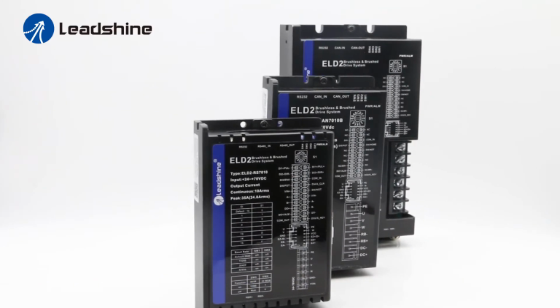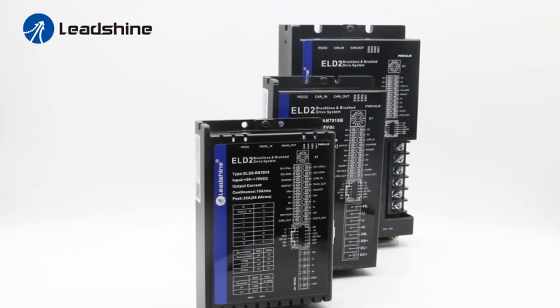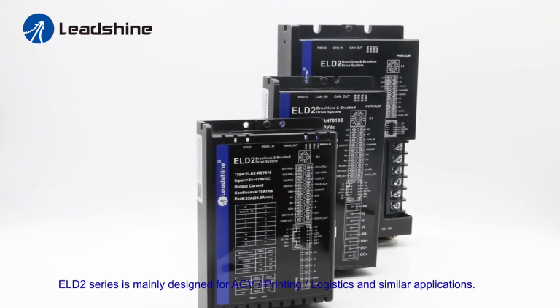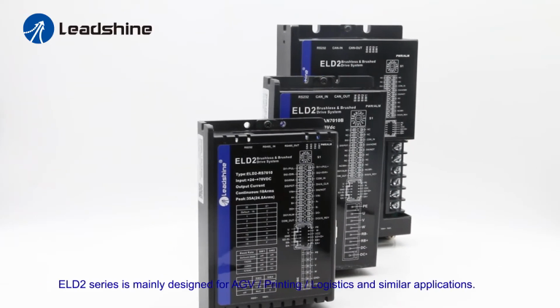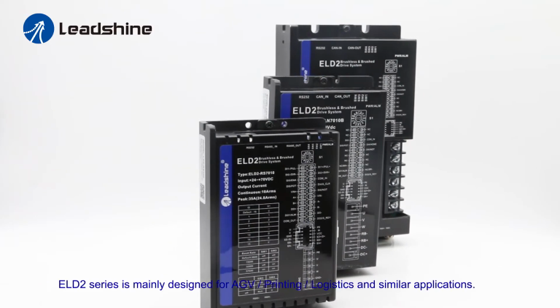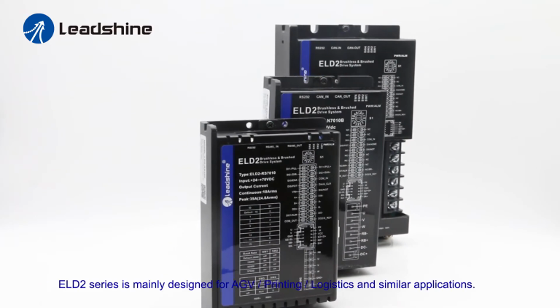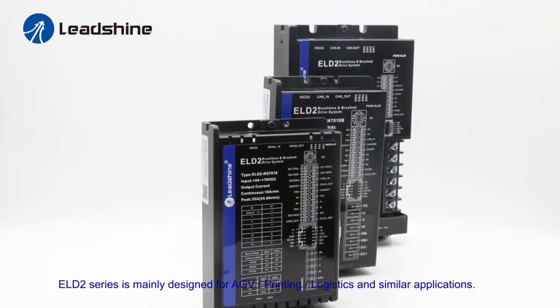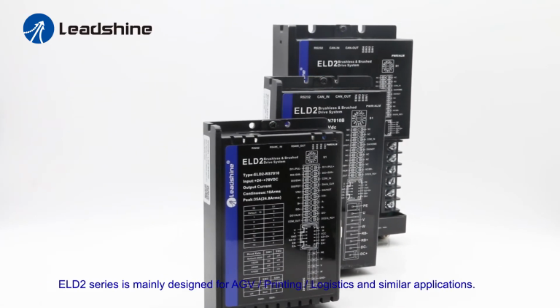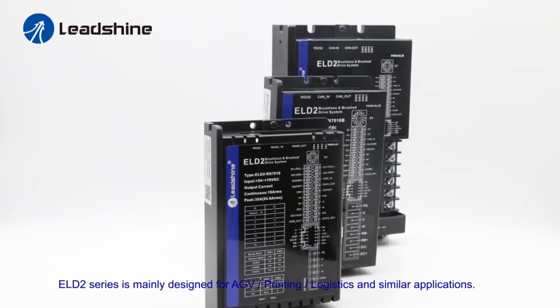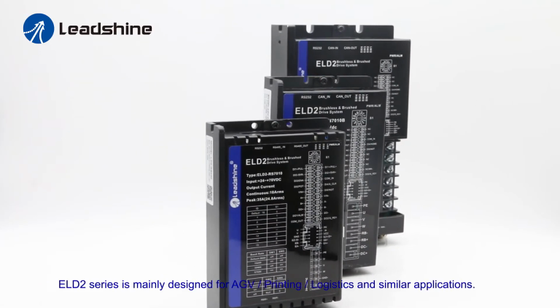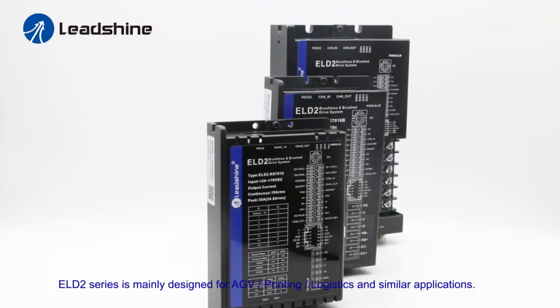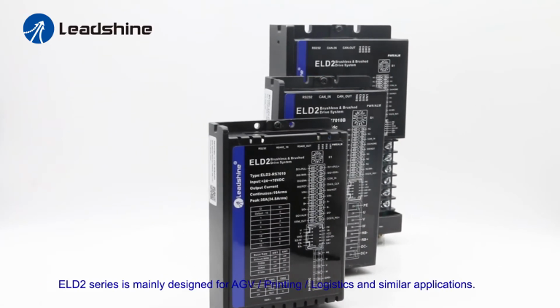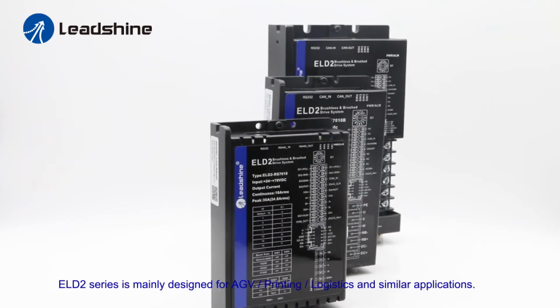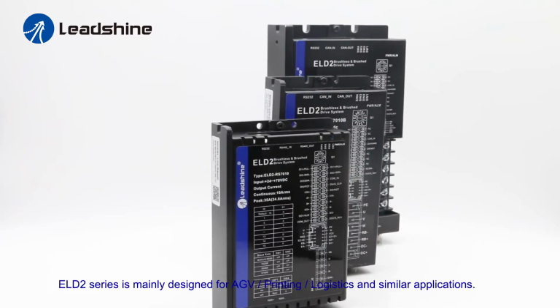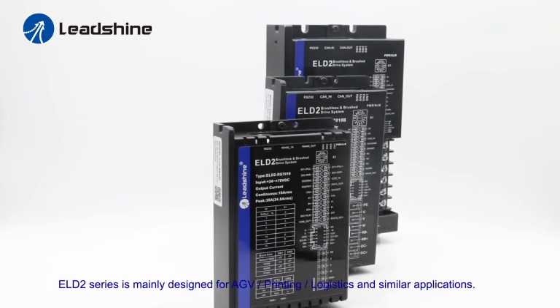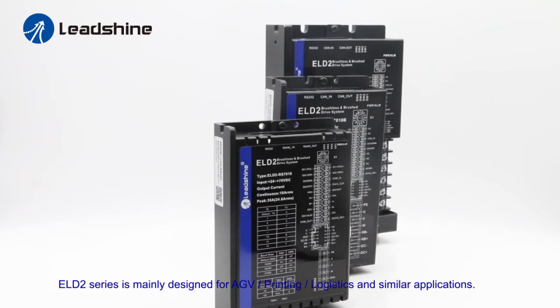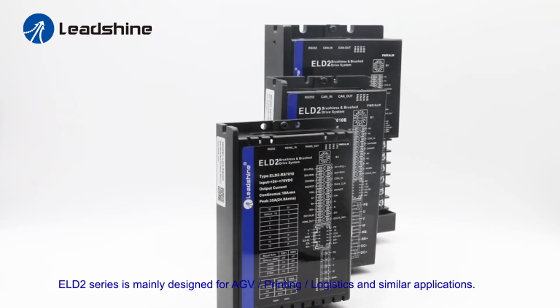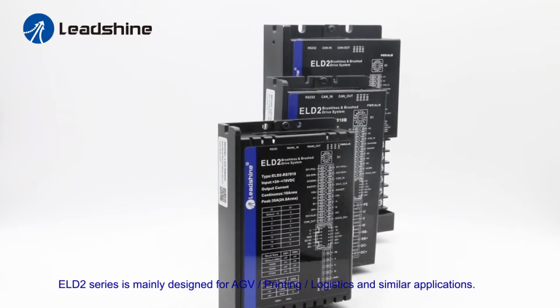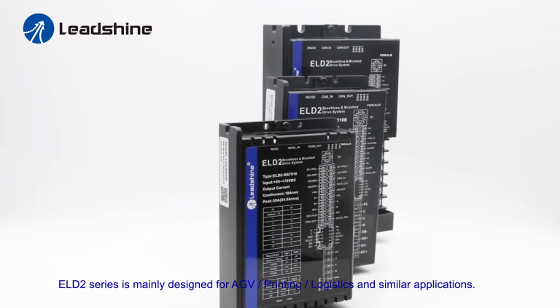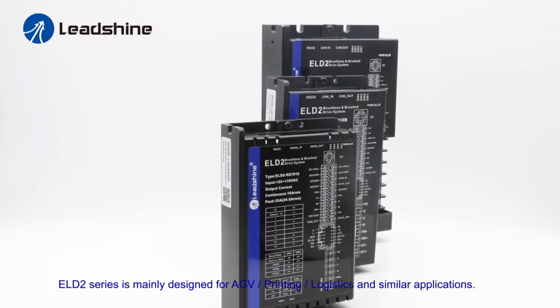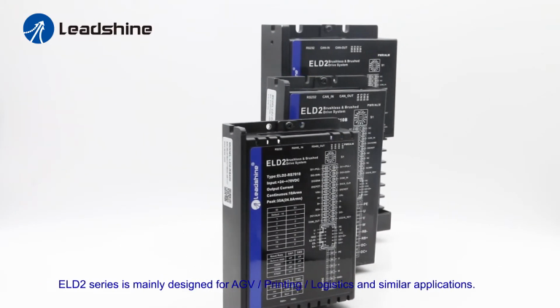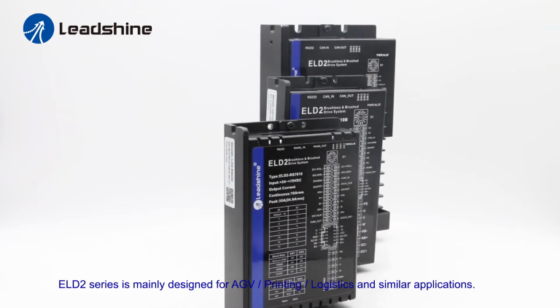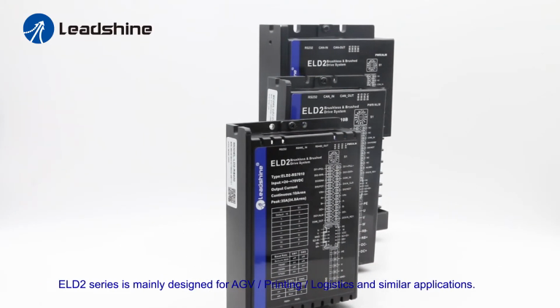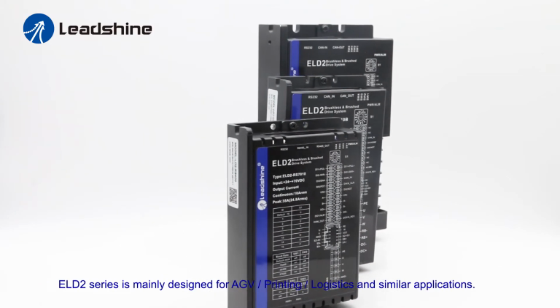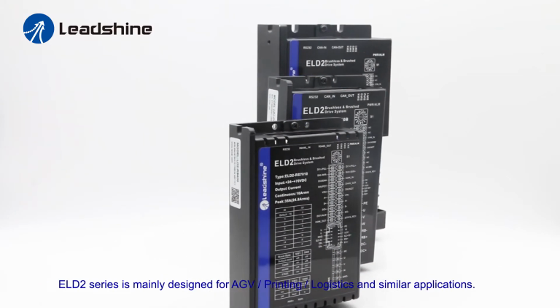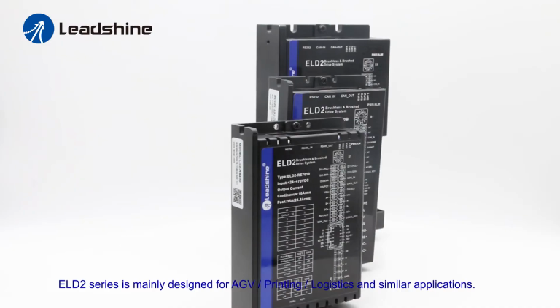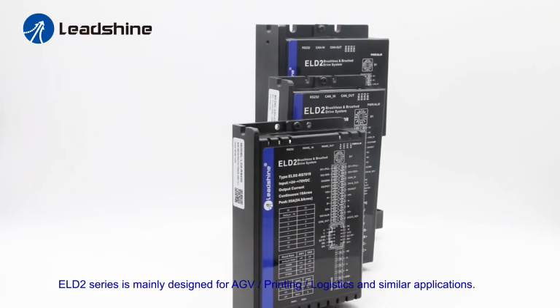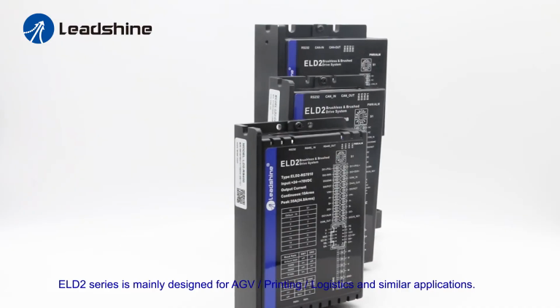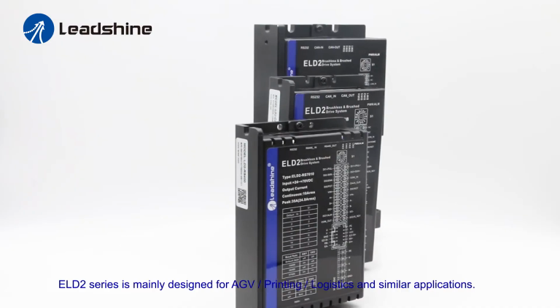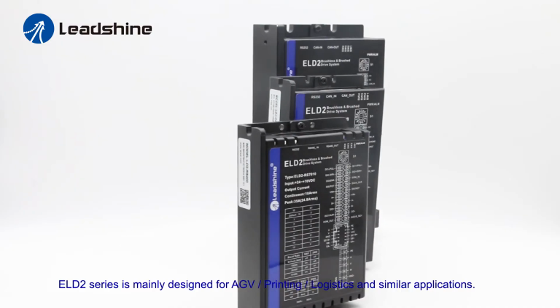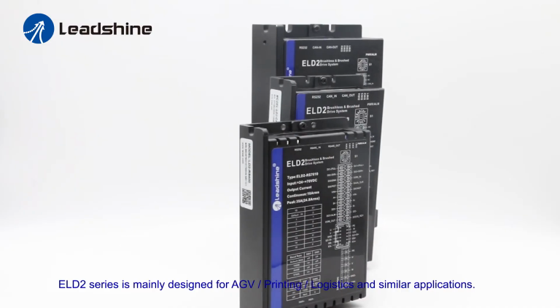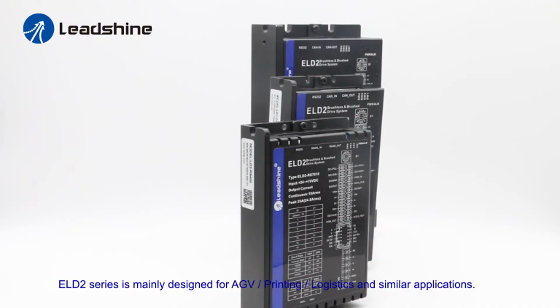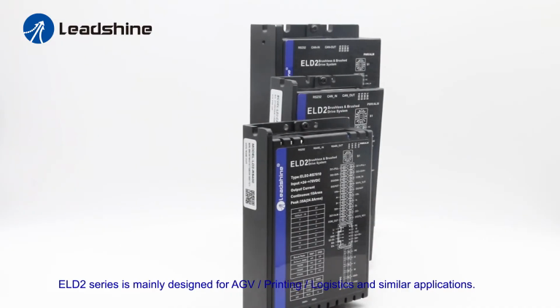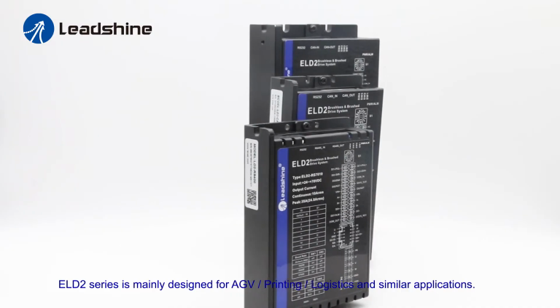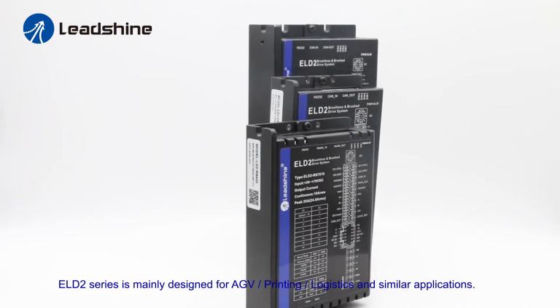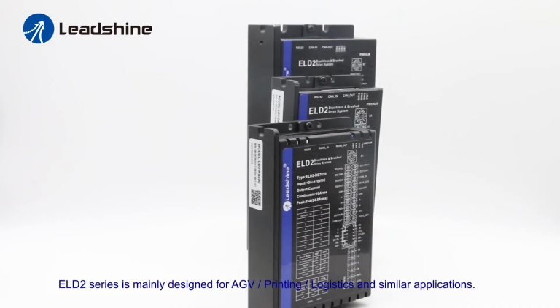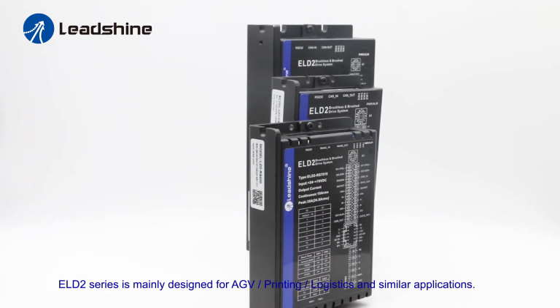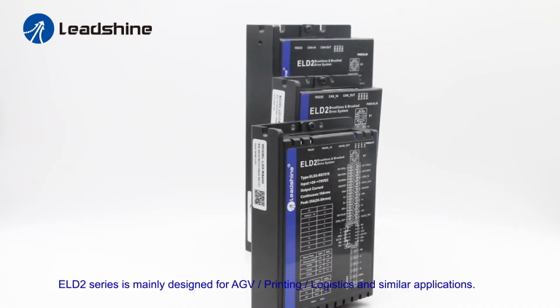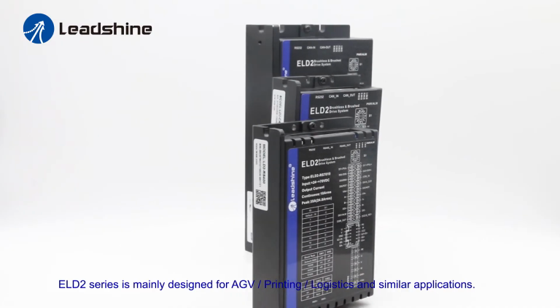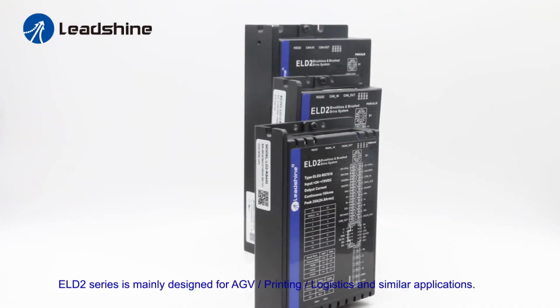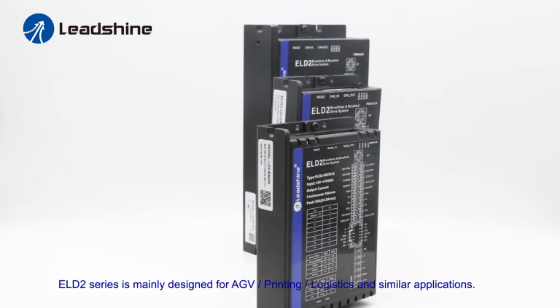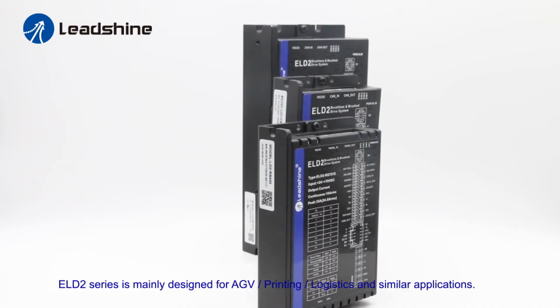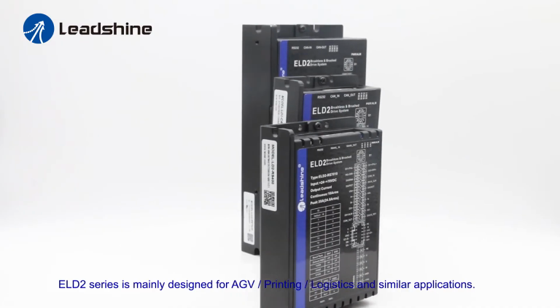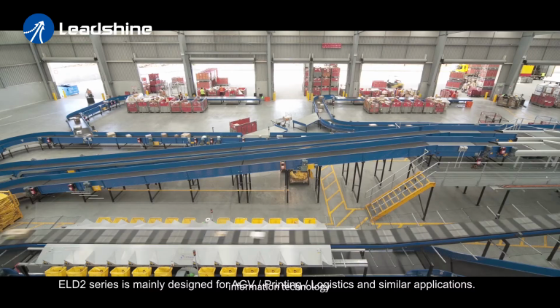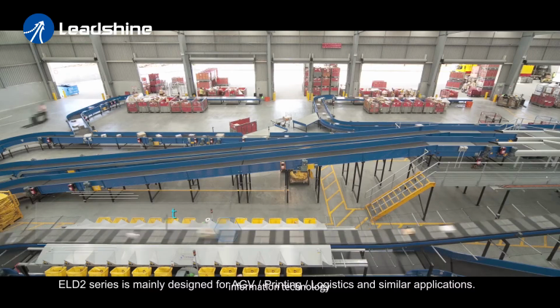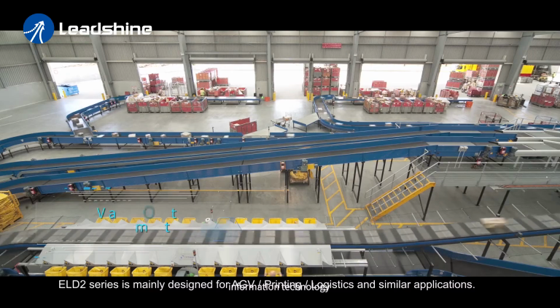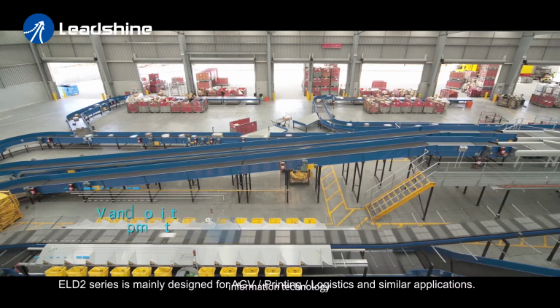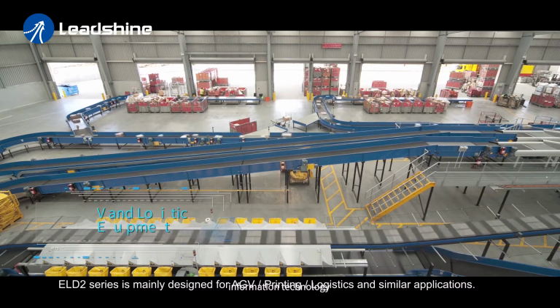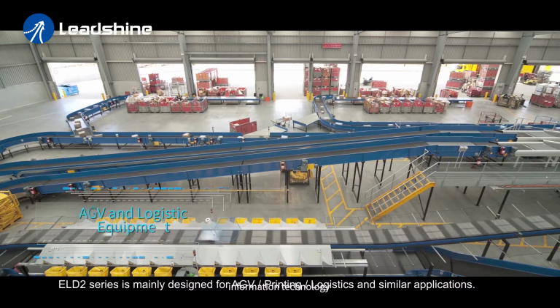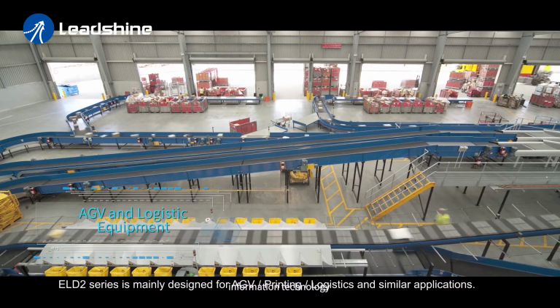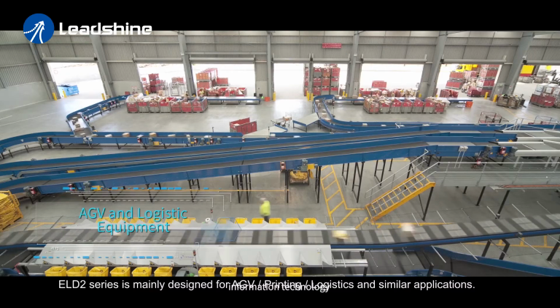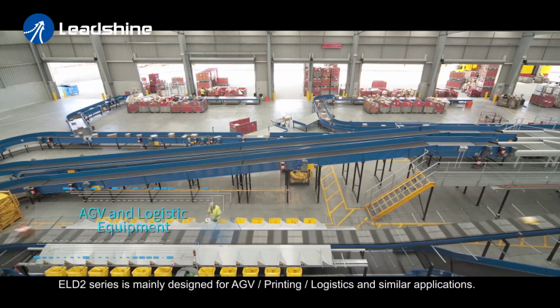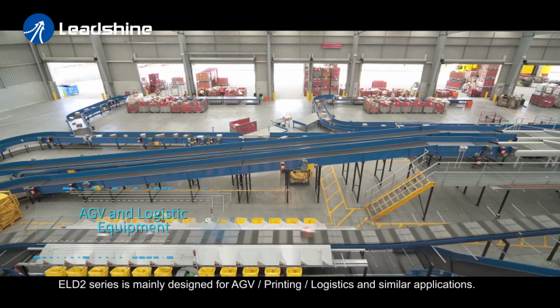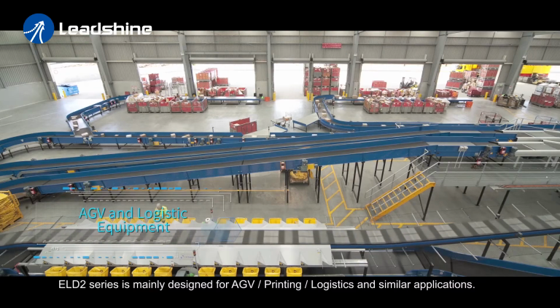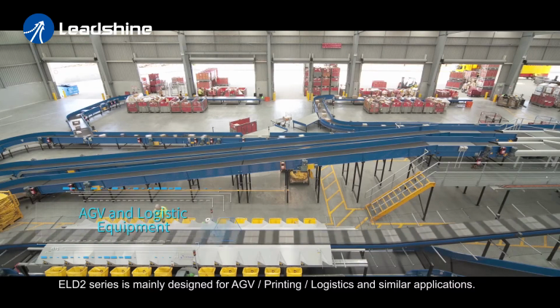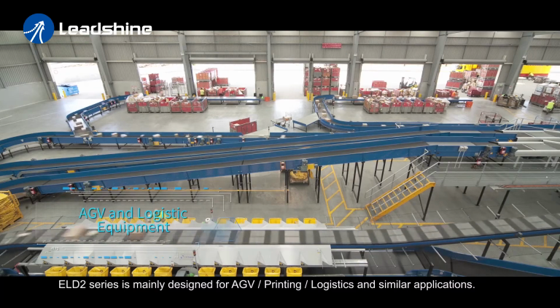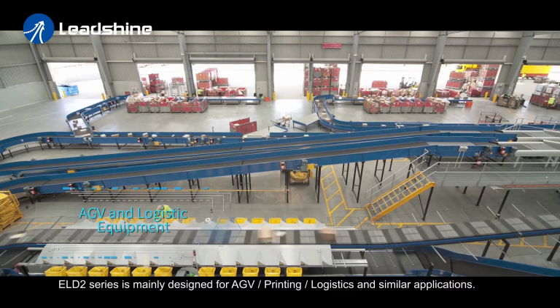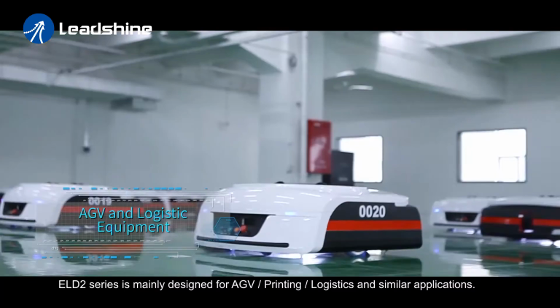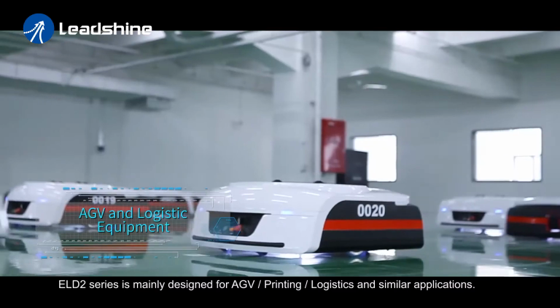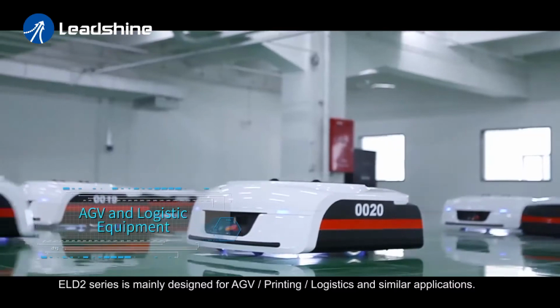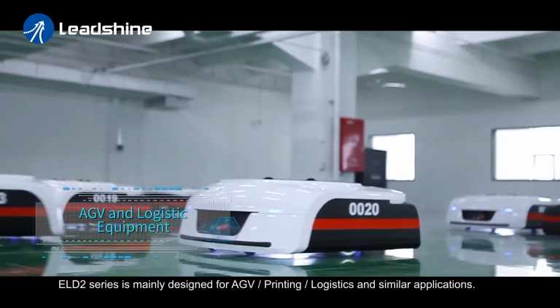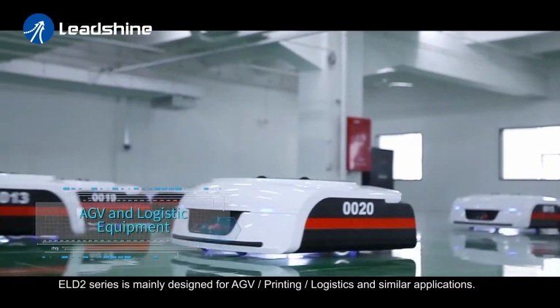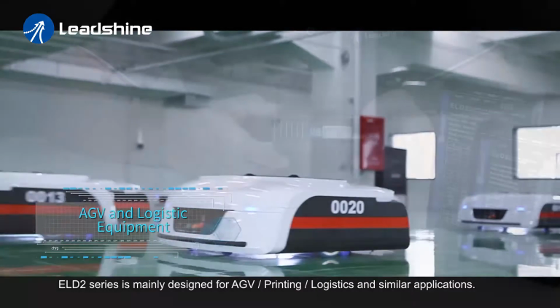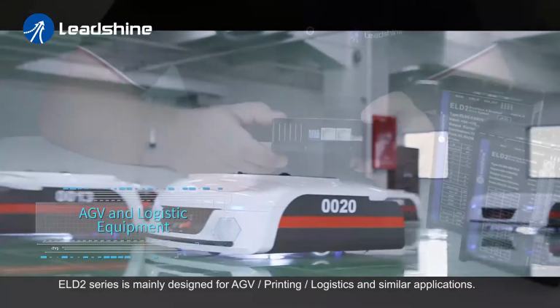The ELD2 is mainly designed for AGV, printing, logistics, or similar applications.